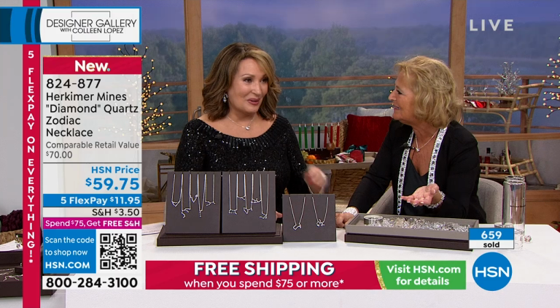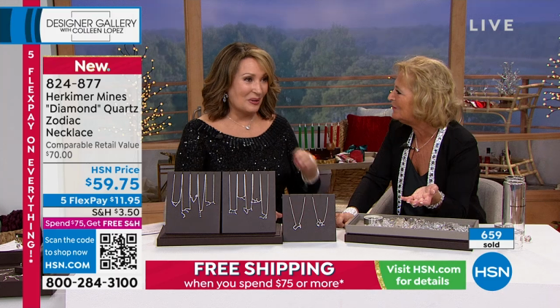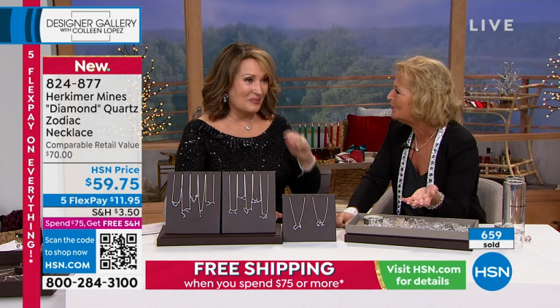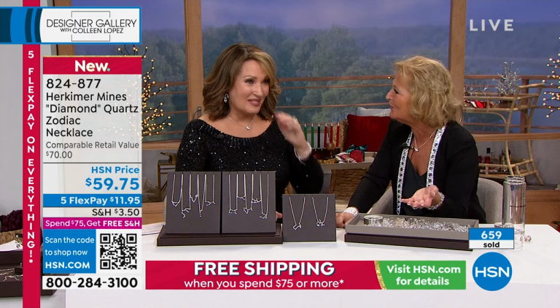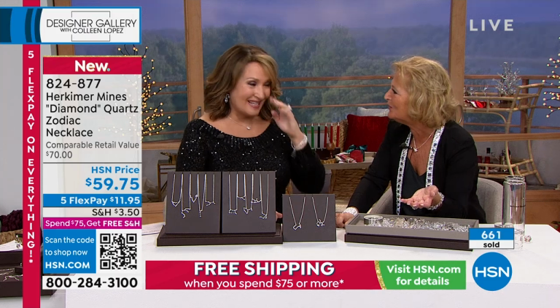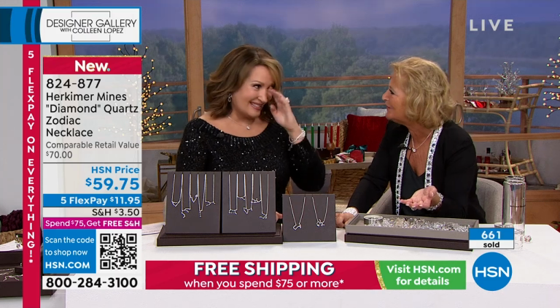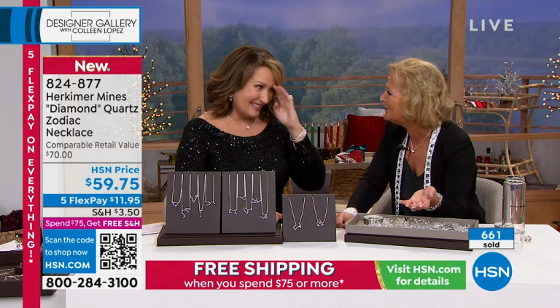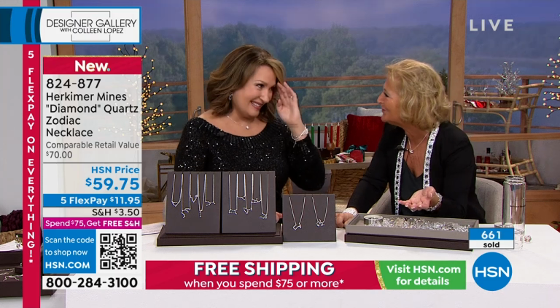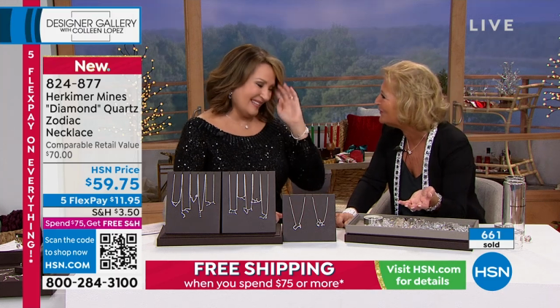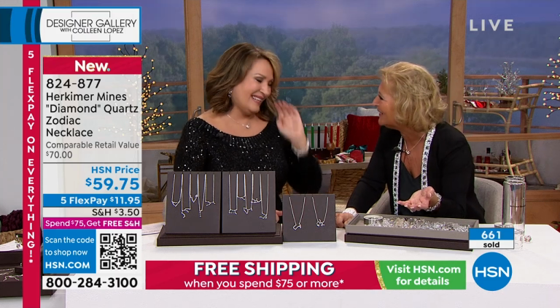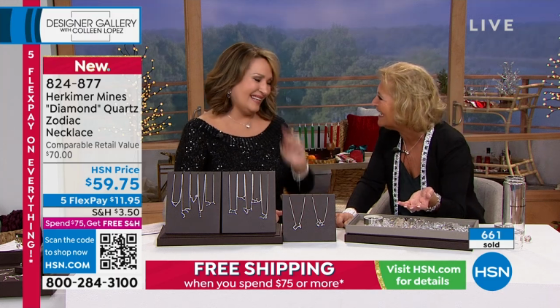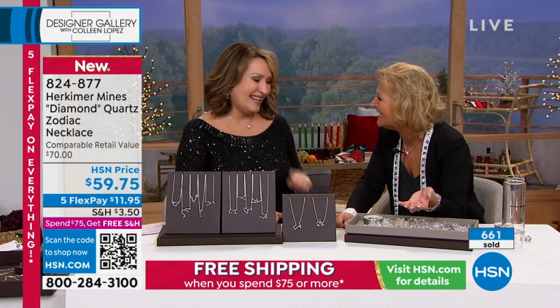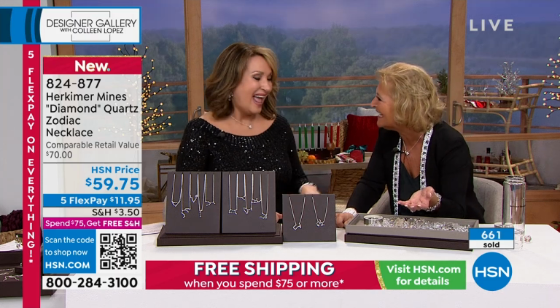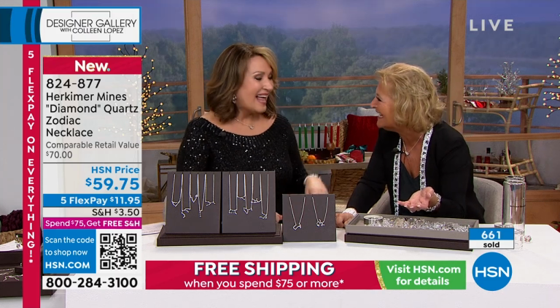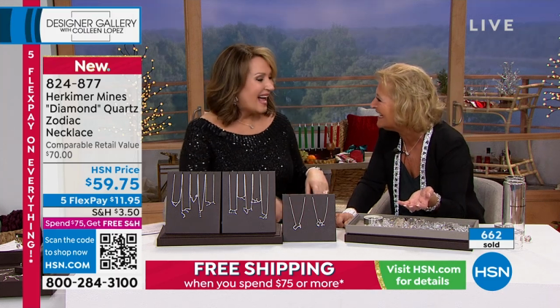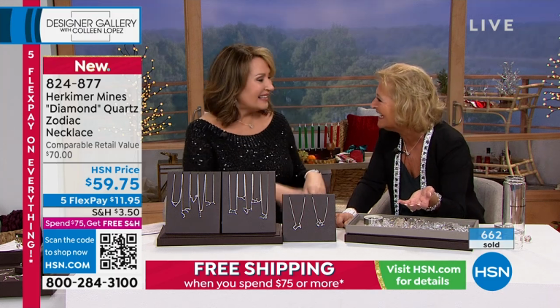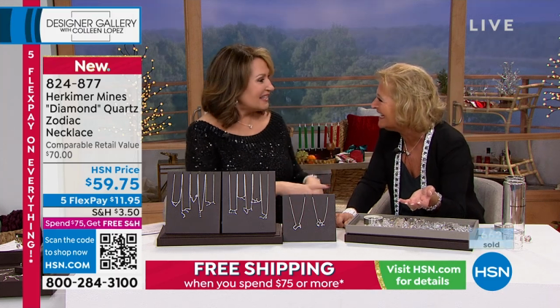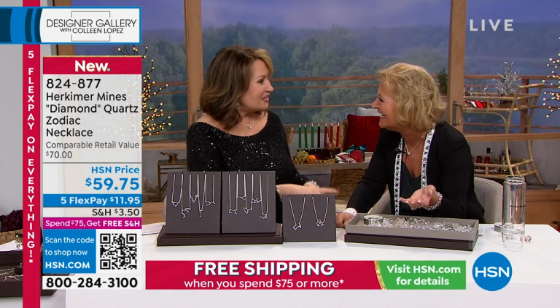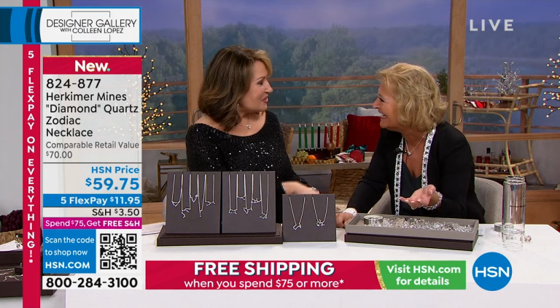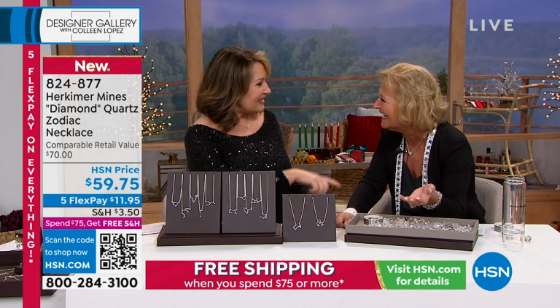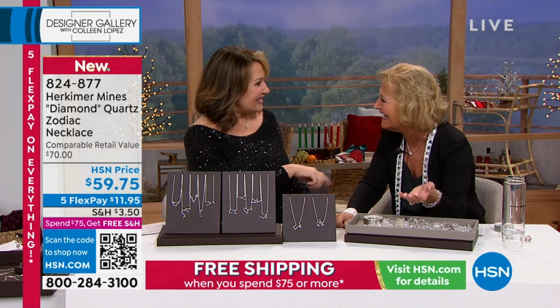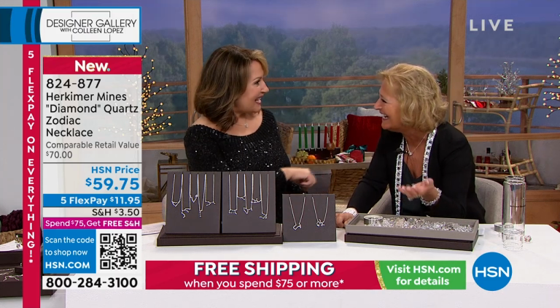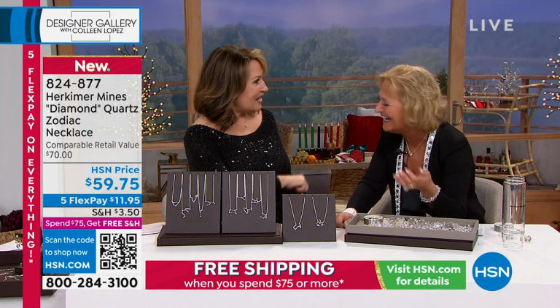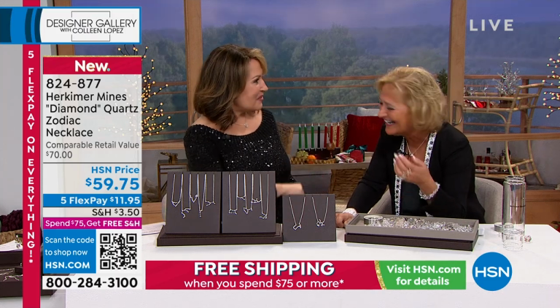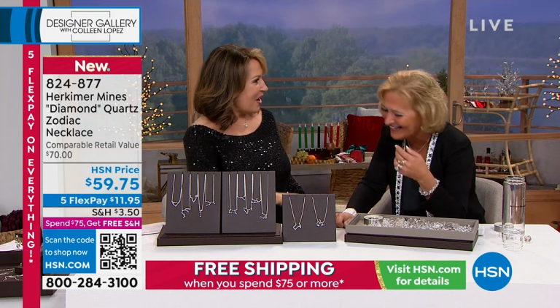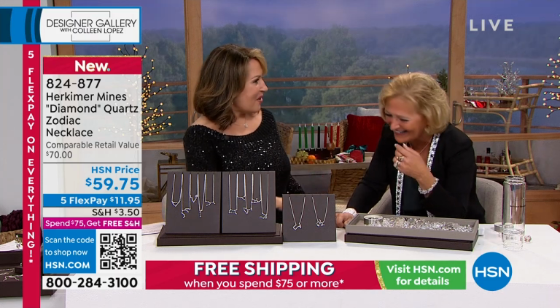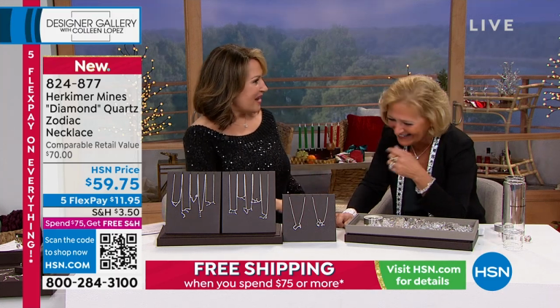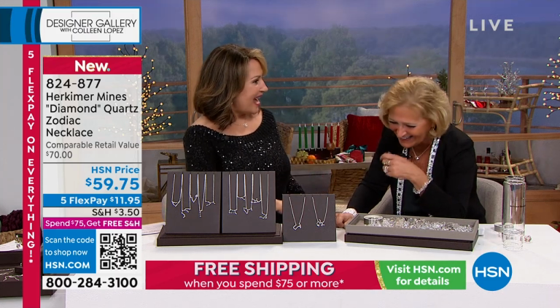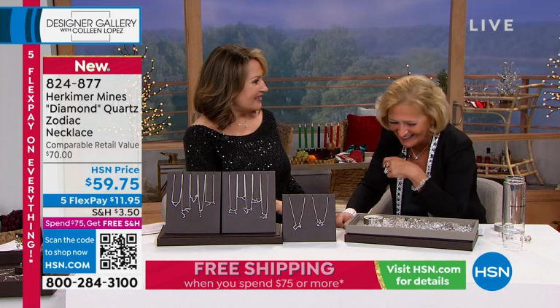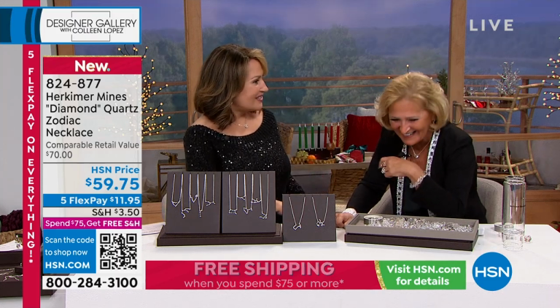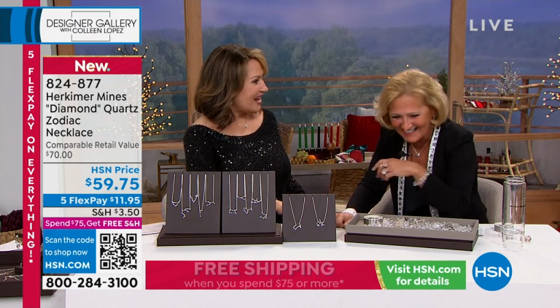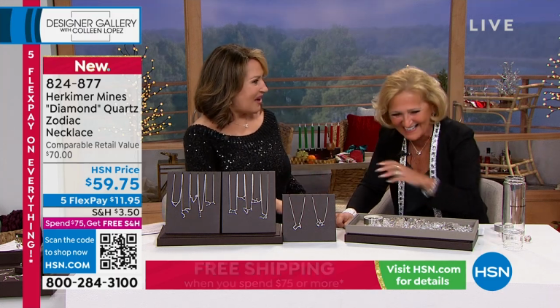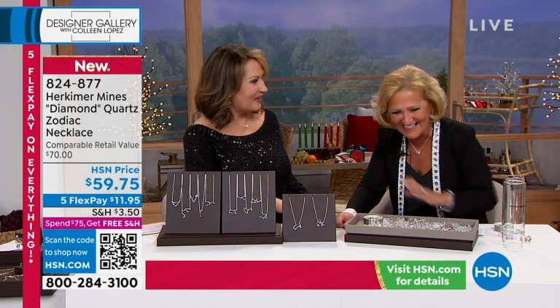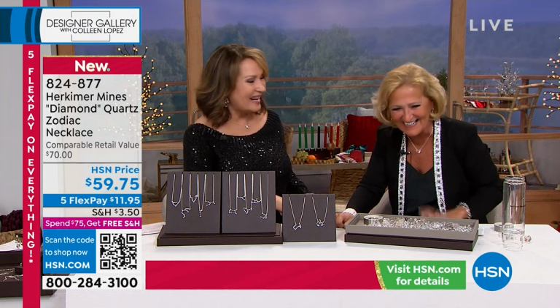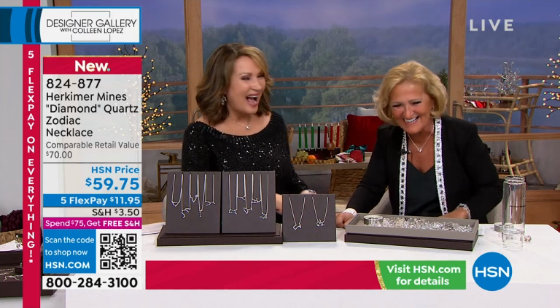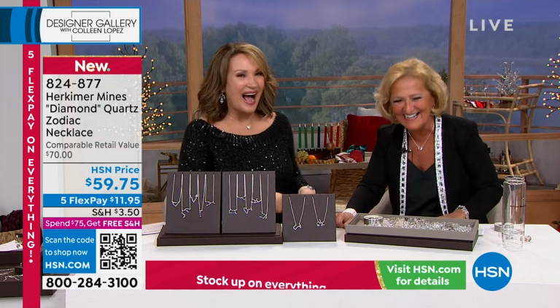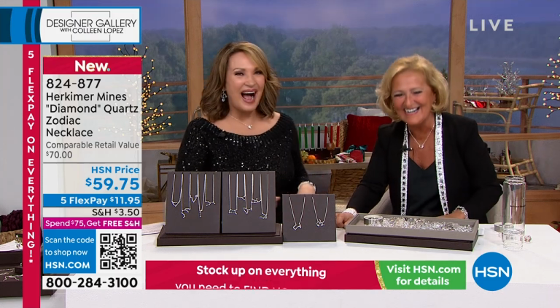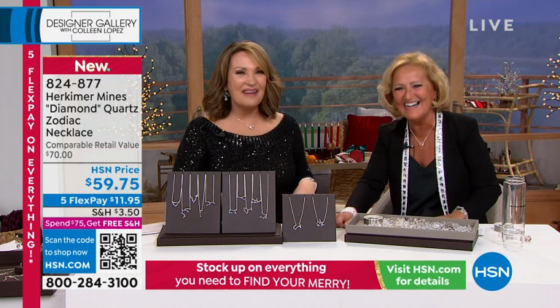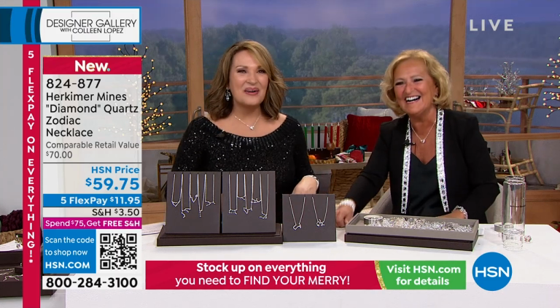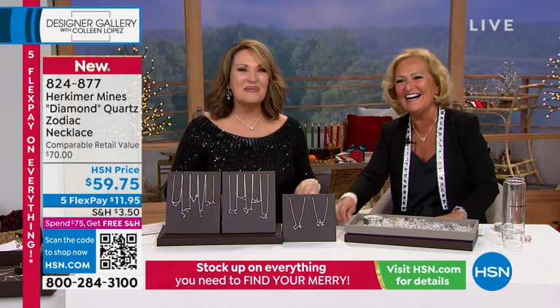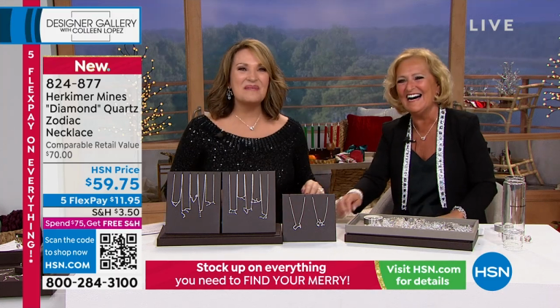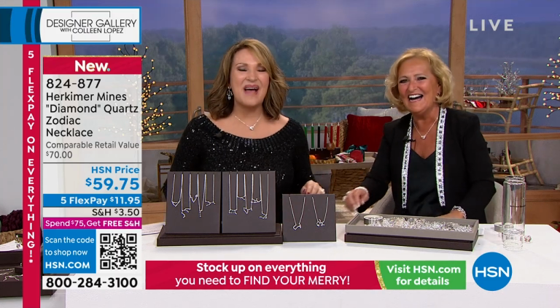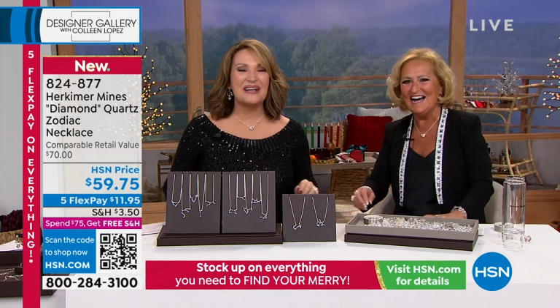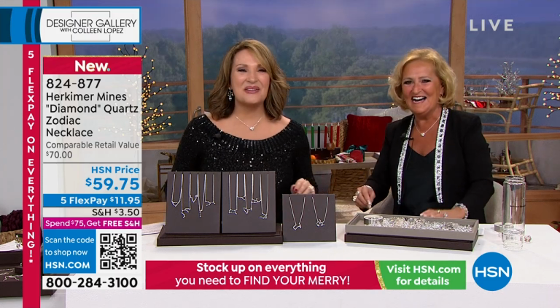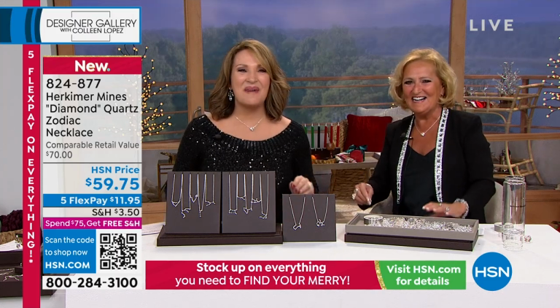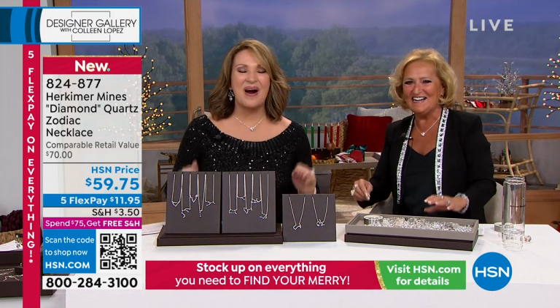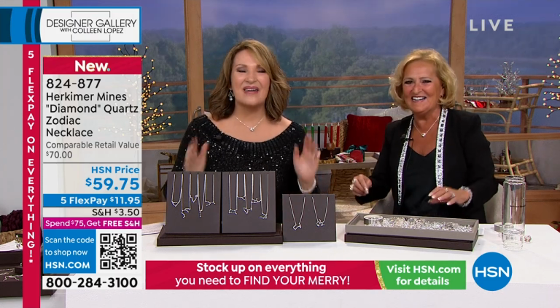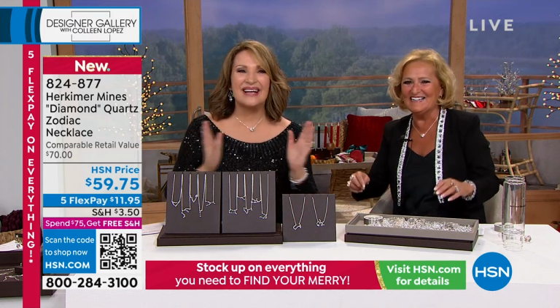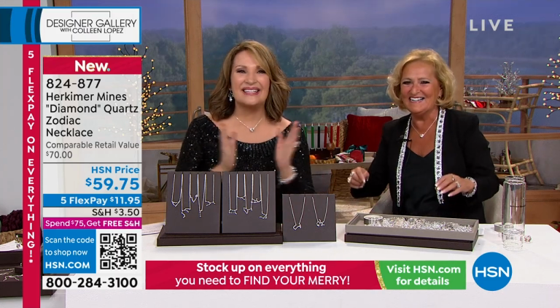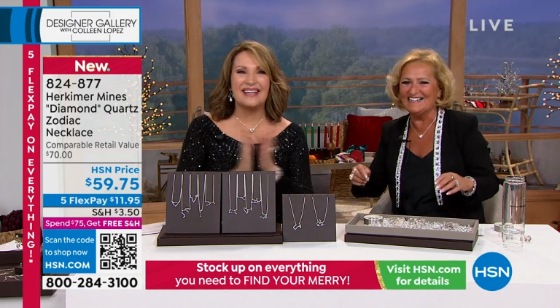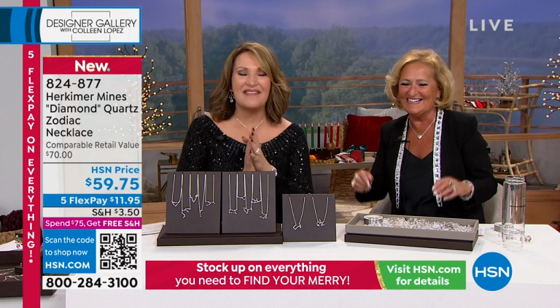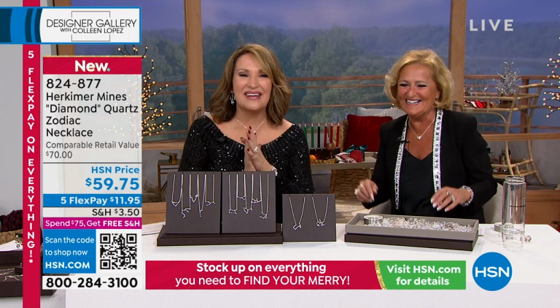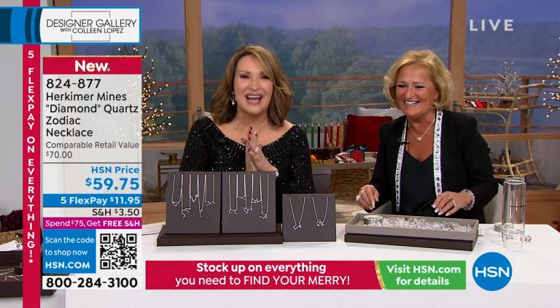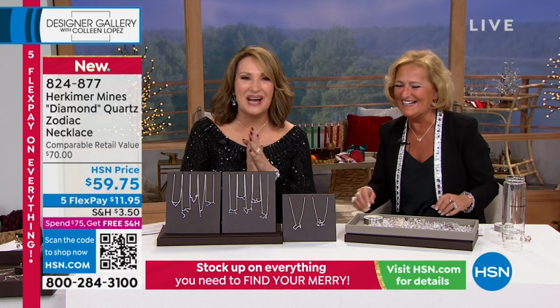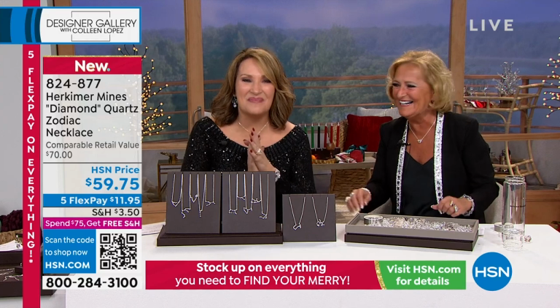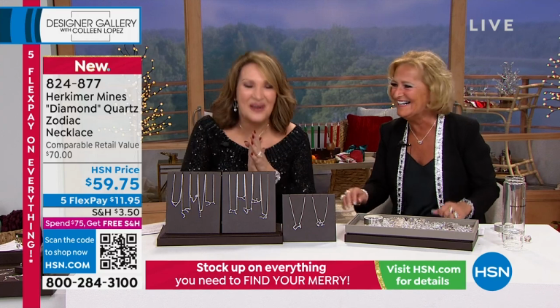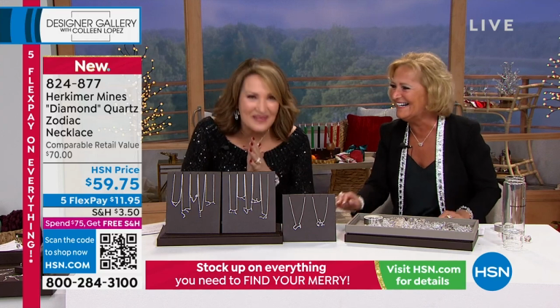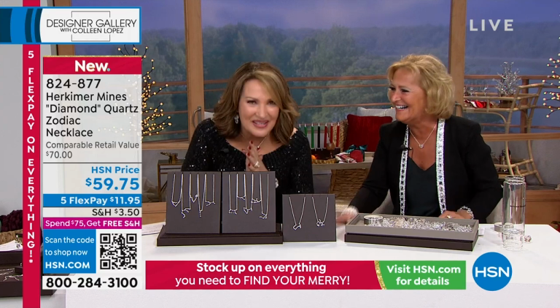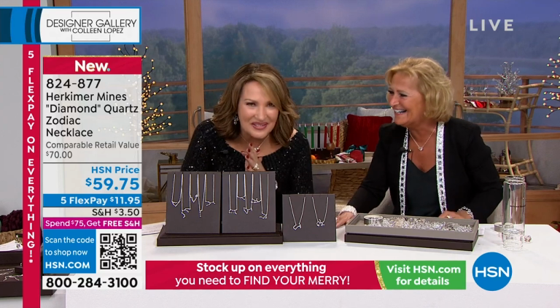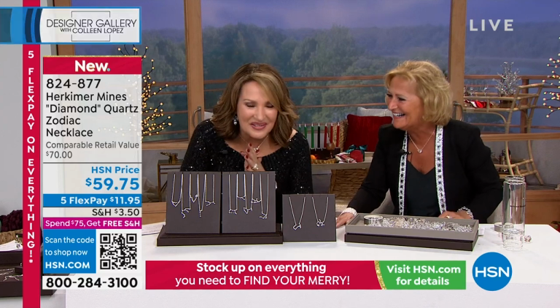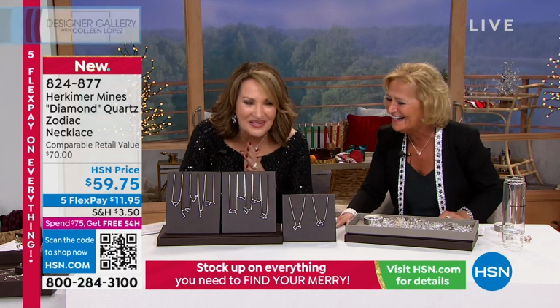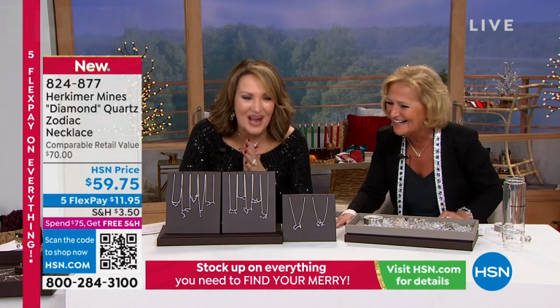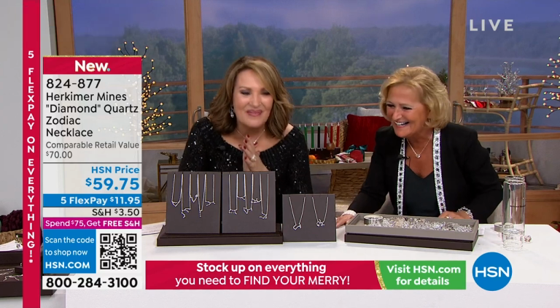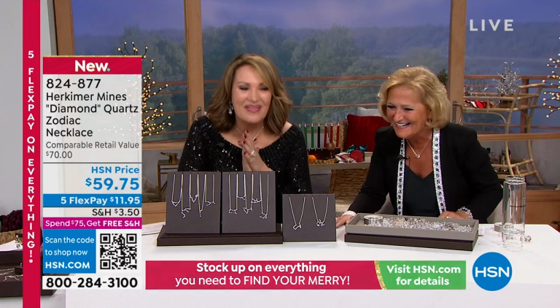We'll be back tomorrow night, 7 to 9 p.m. Eastern time.